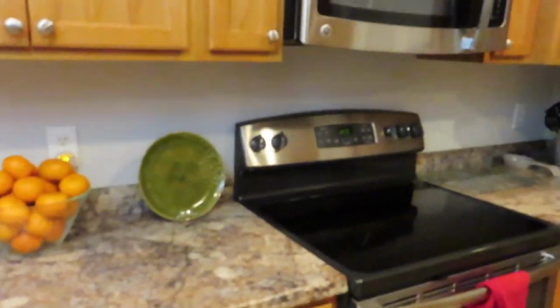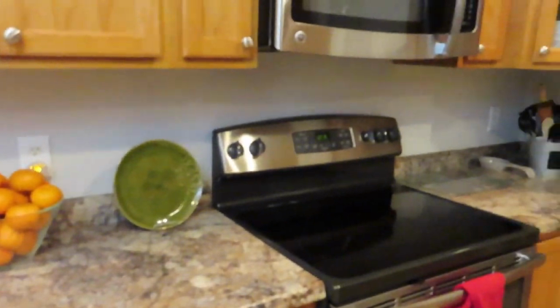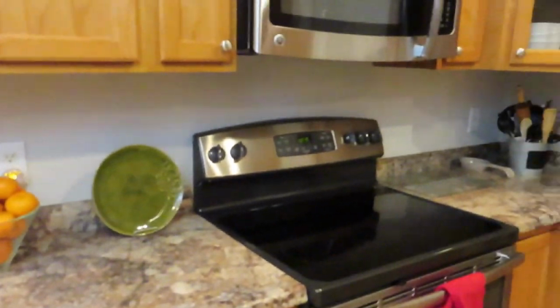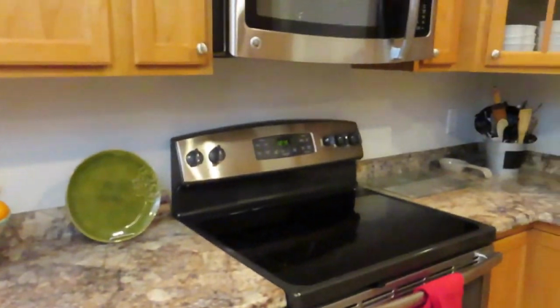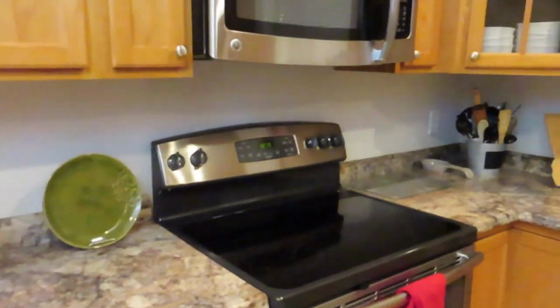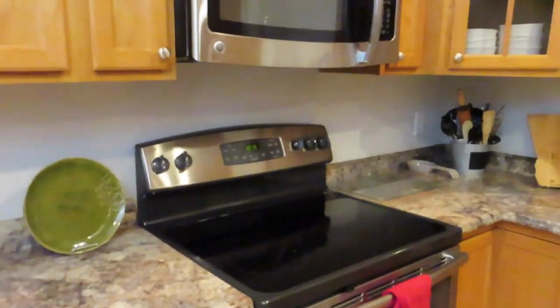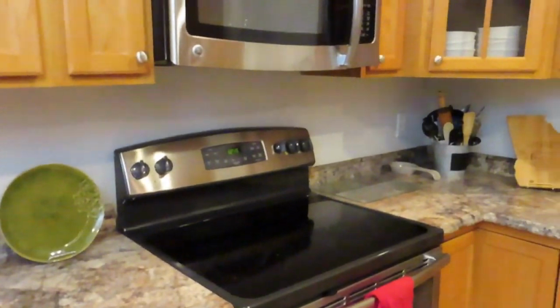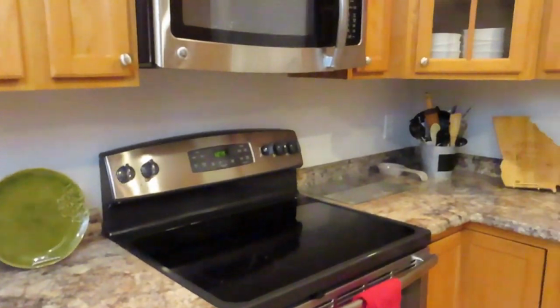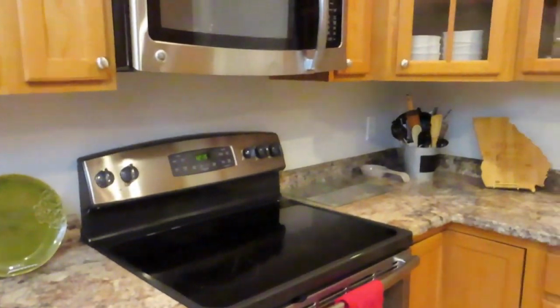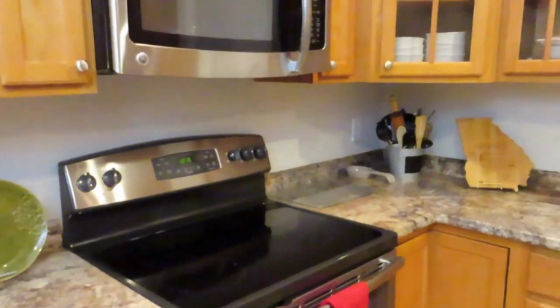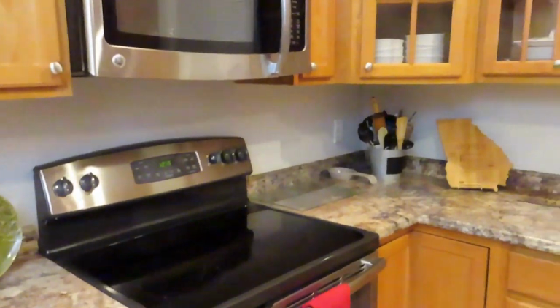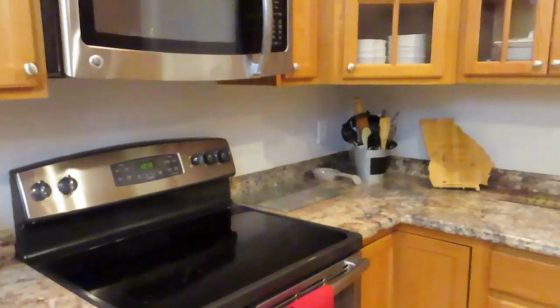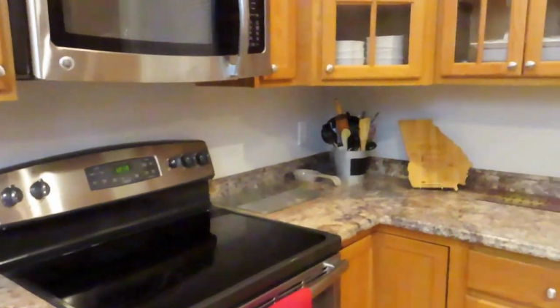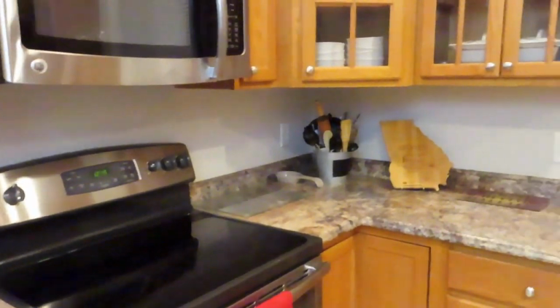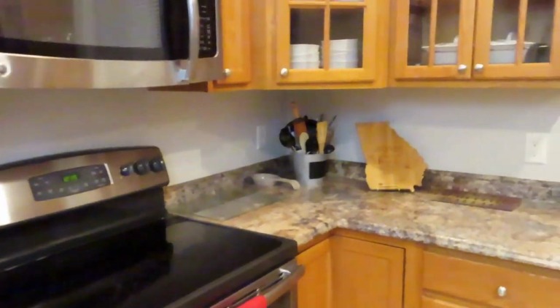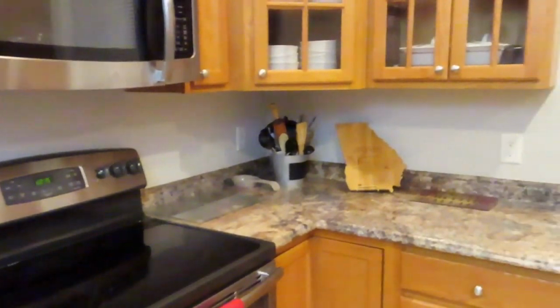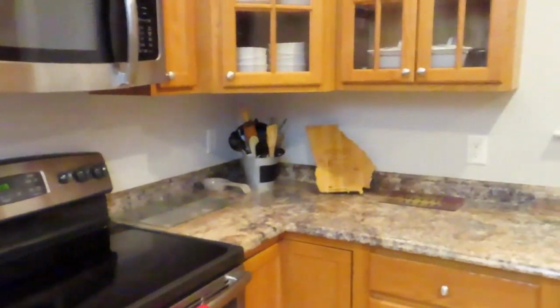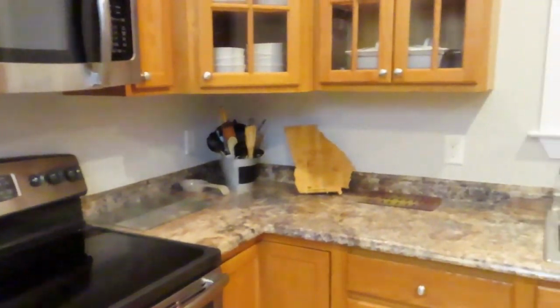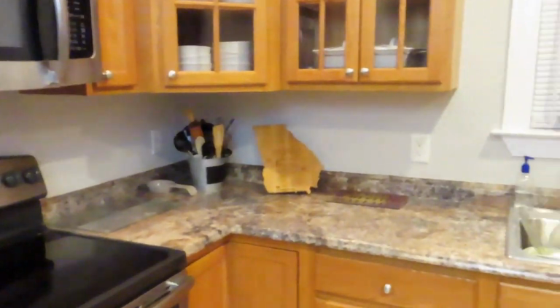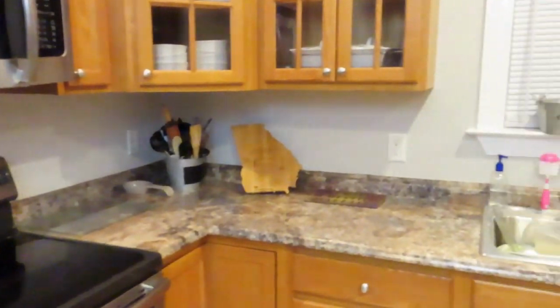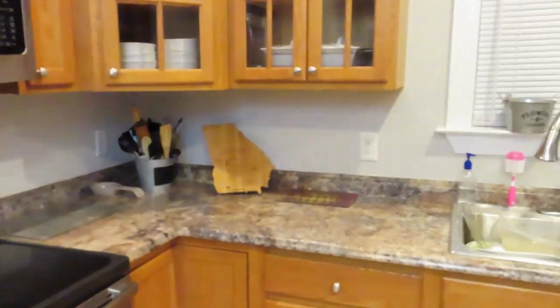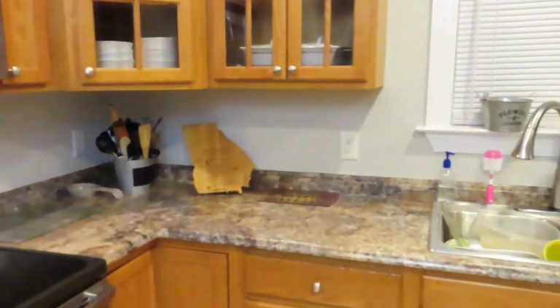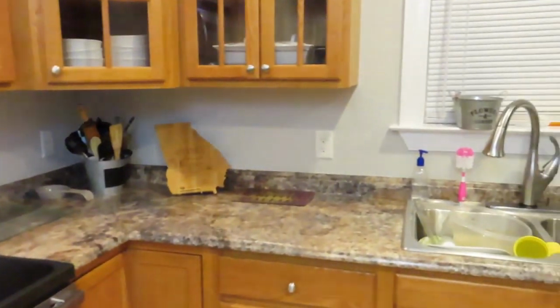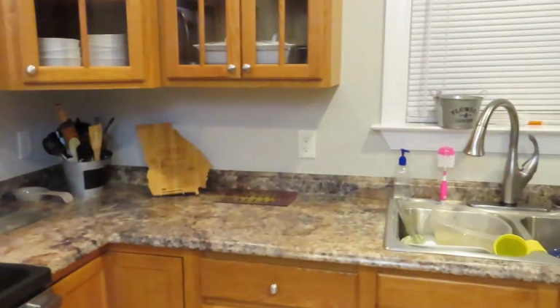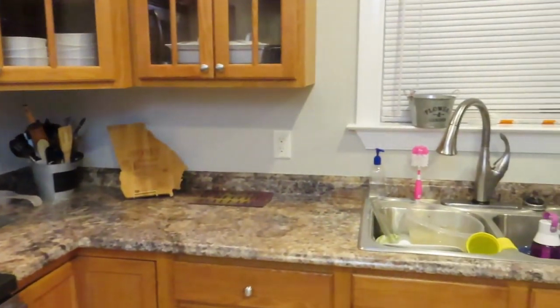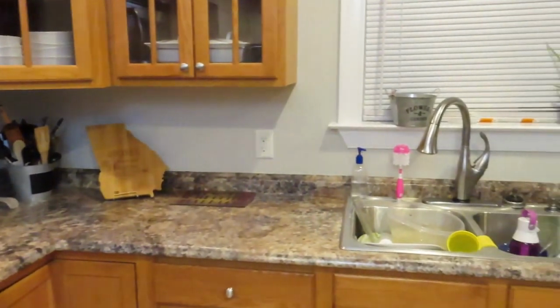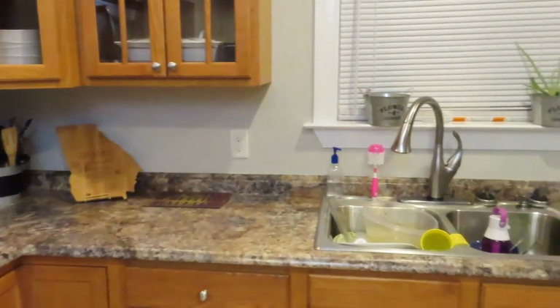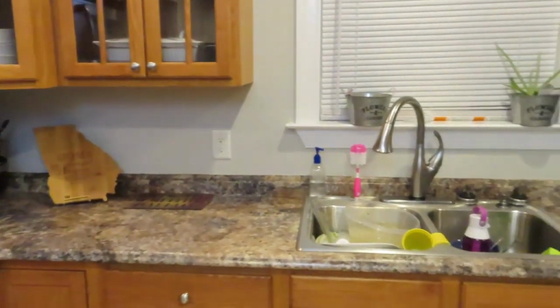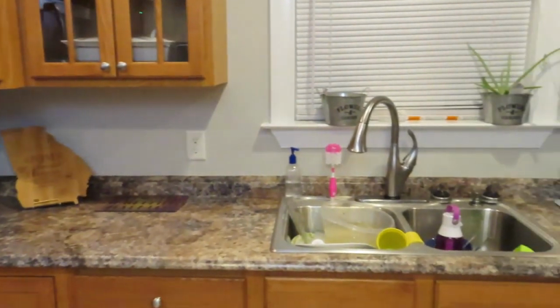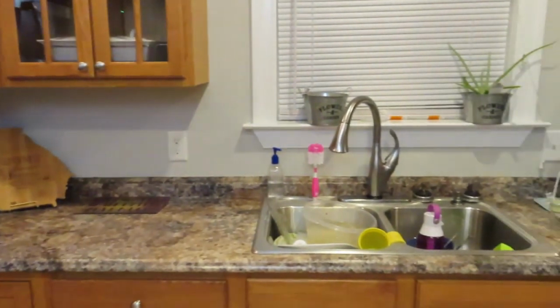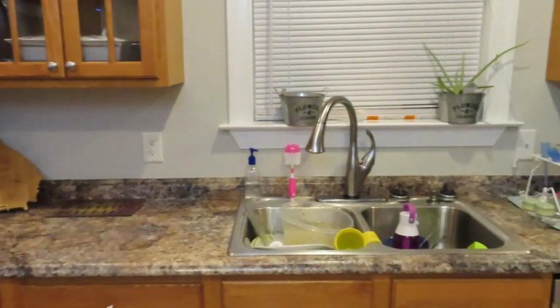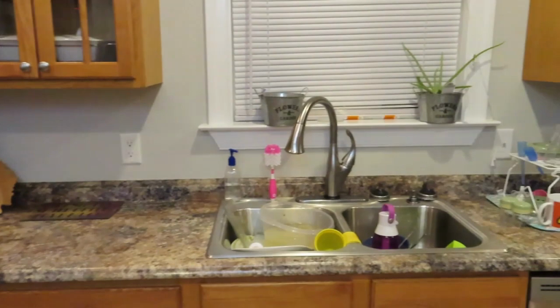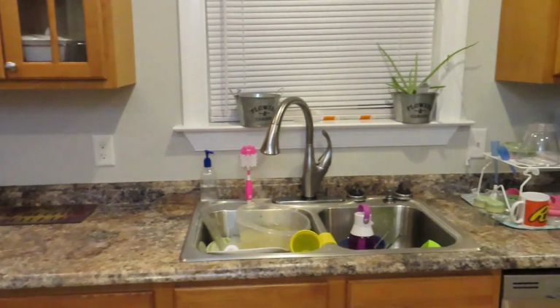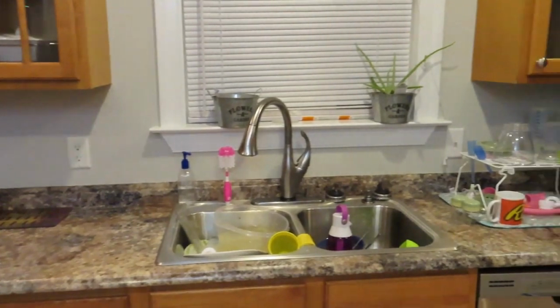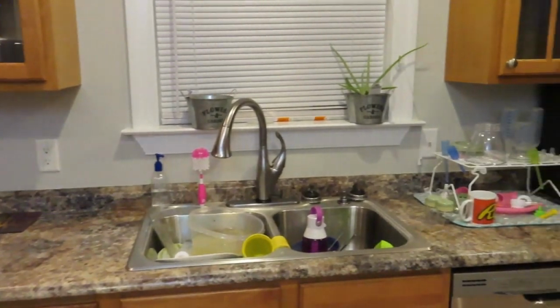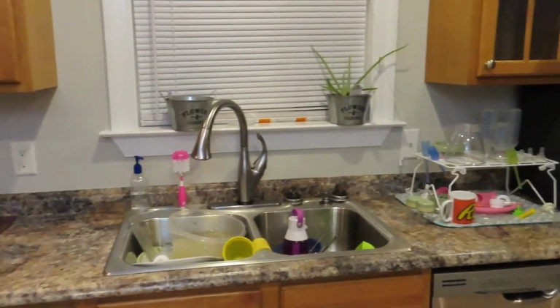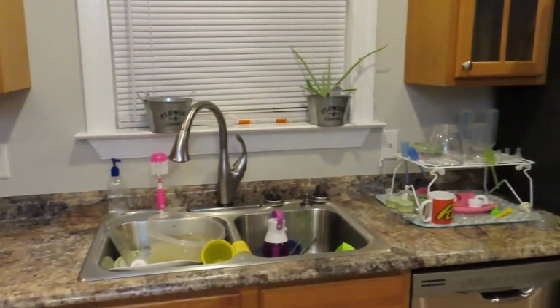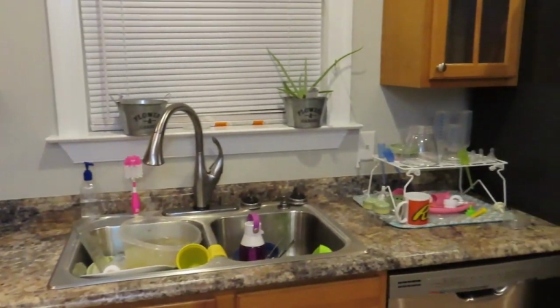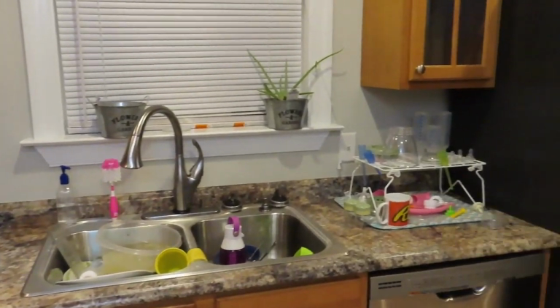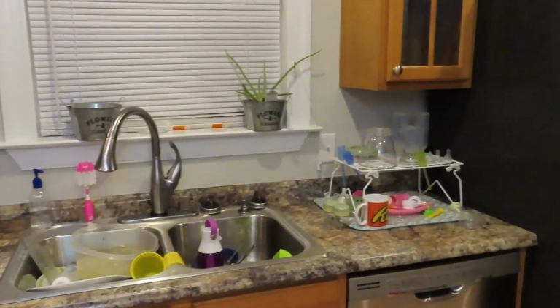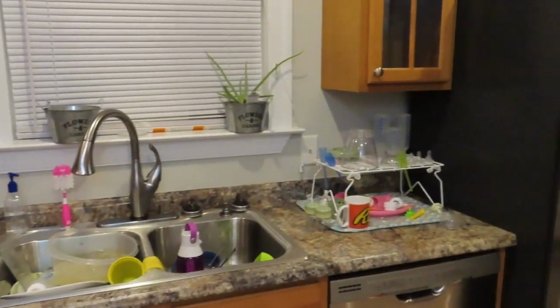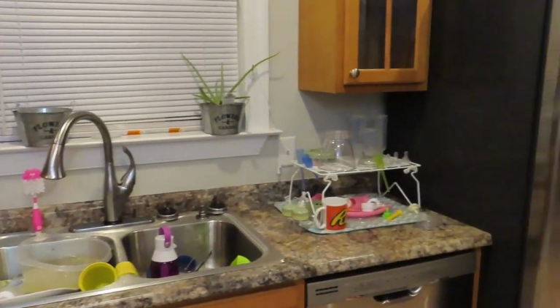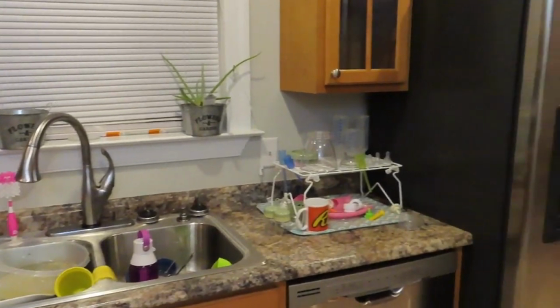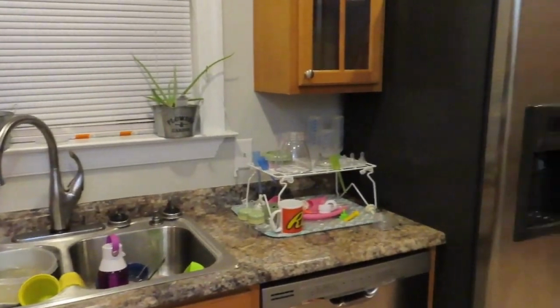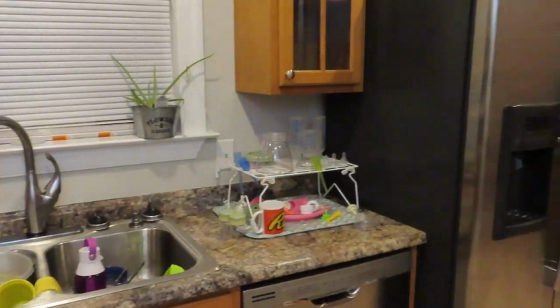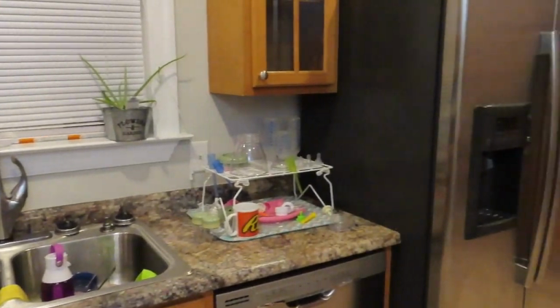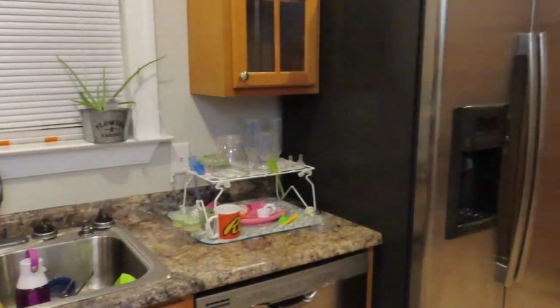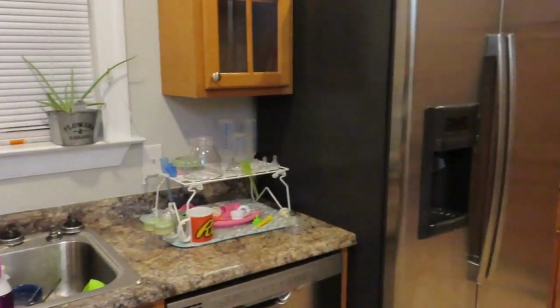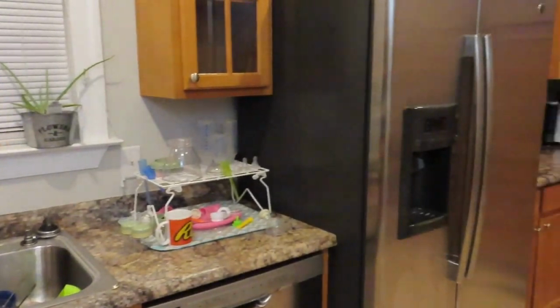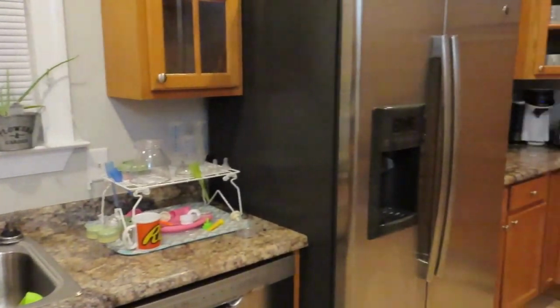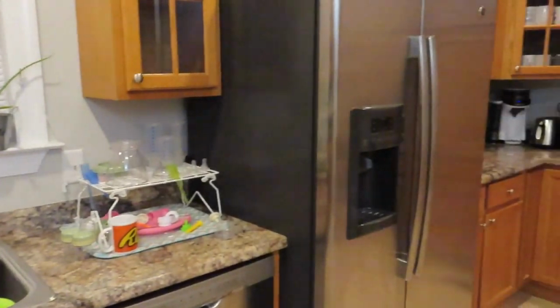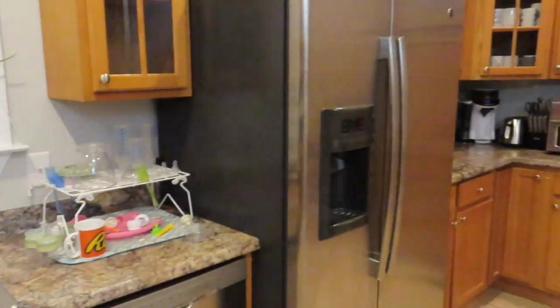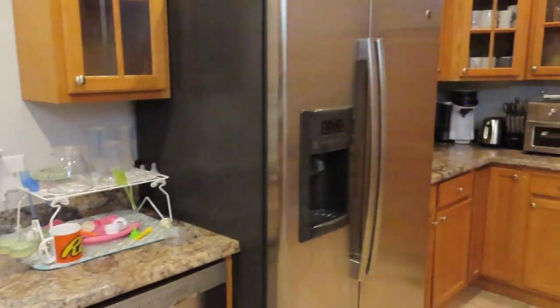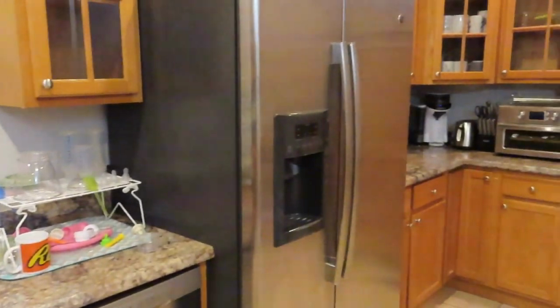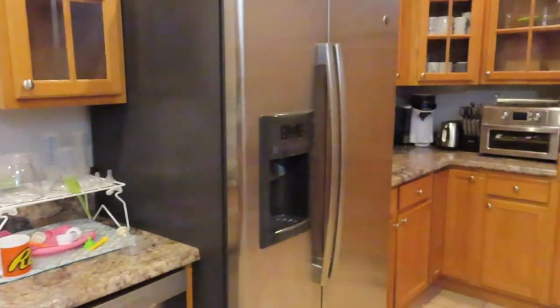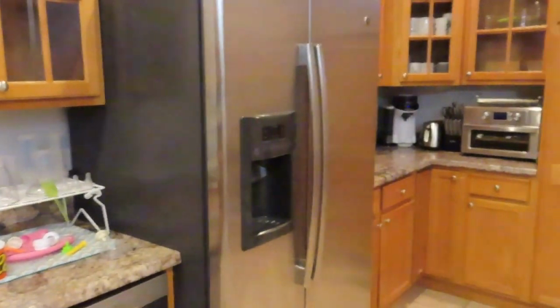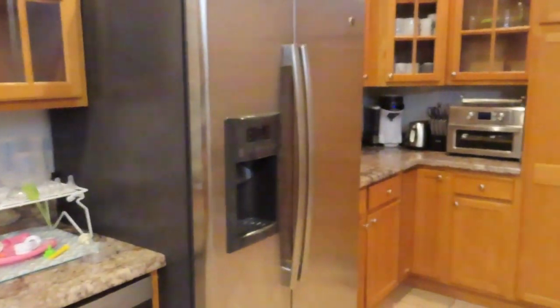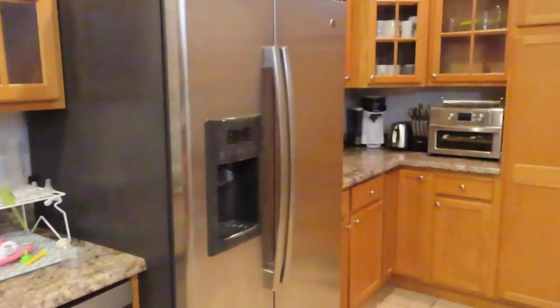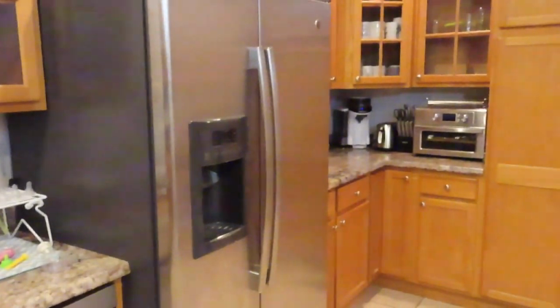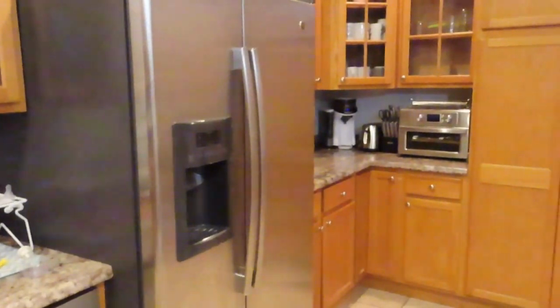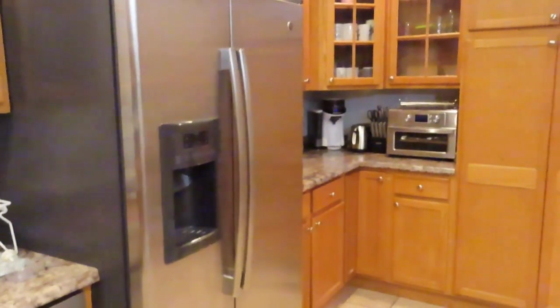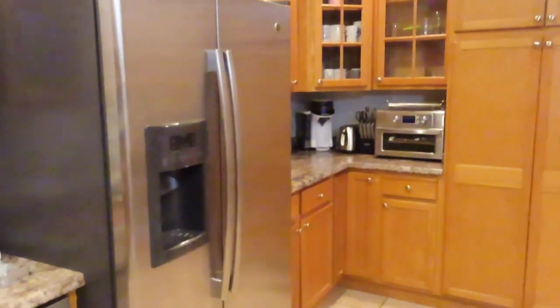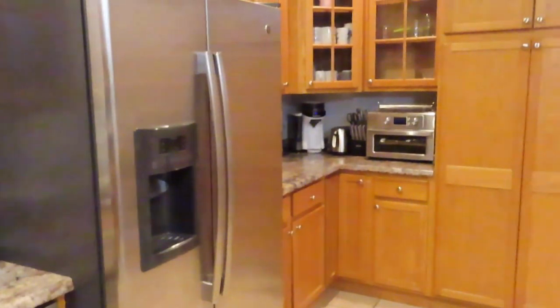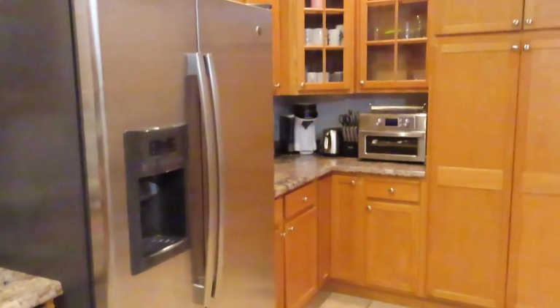Once all the countertops are cleared off, I'm going to go ahead and just start to unload the dishwasher.